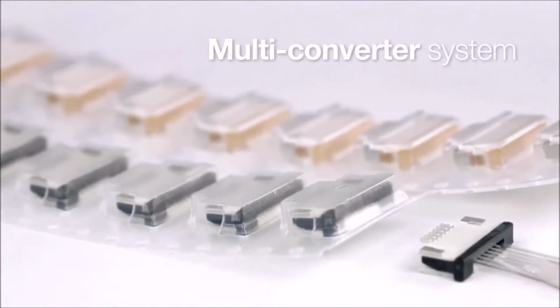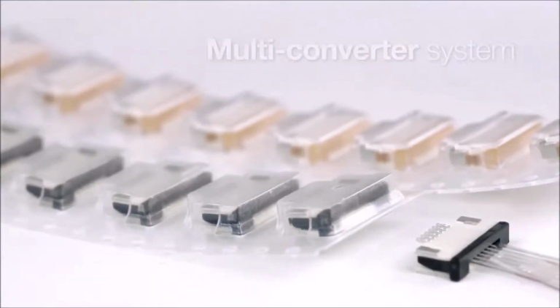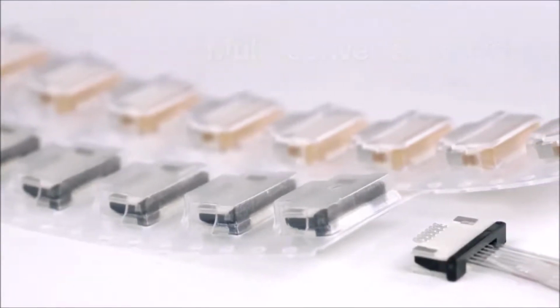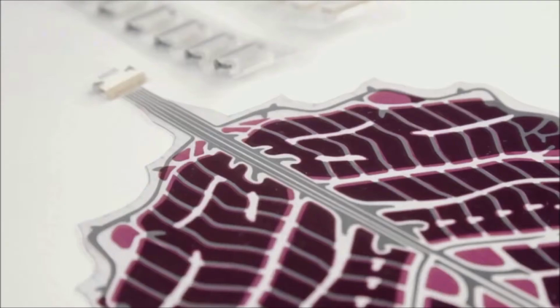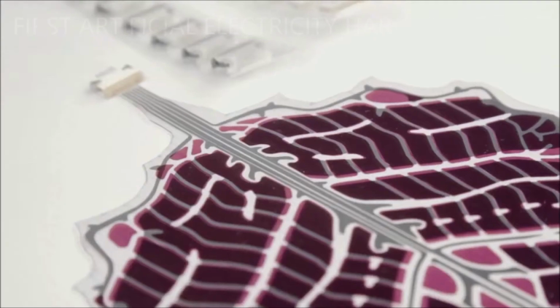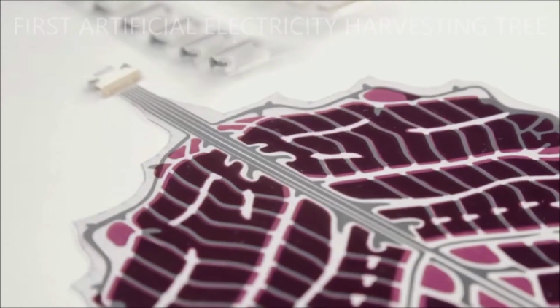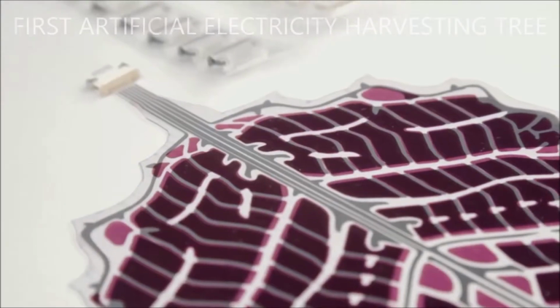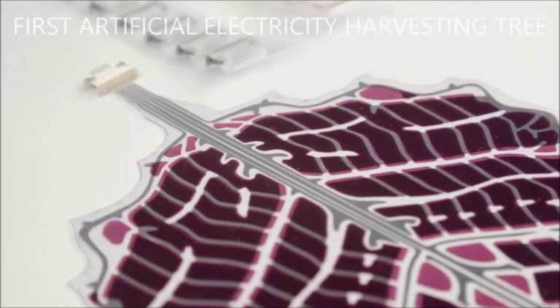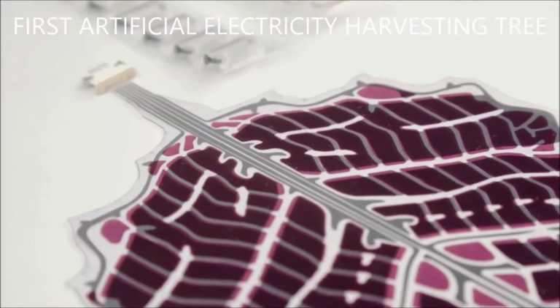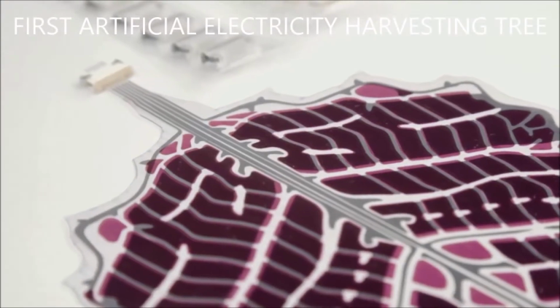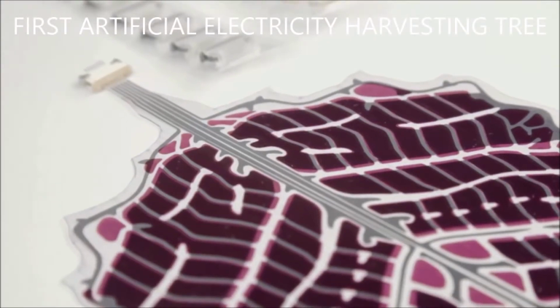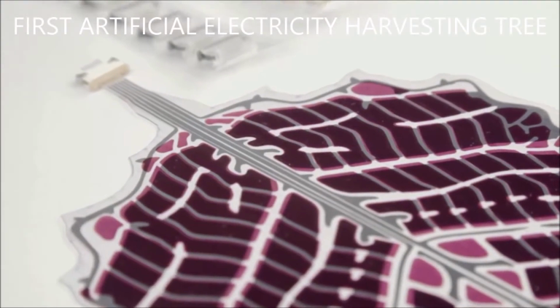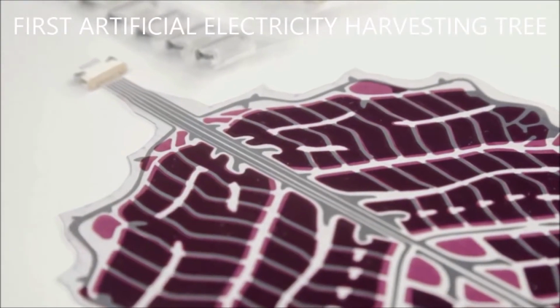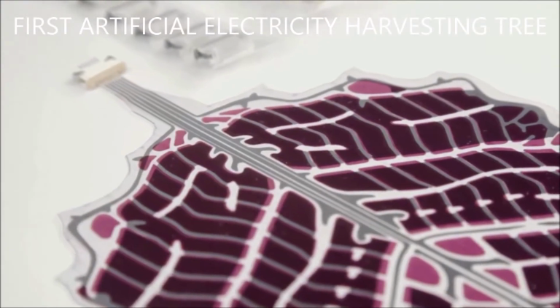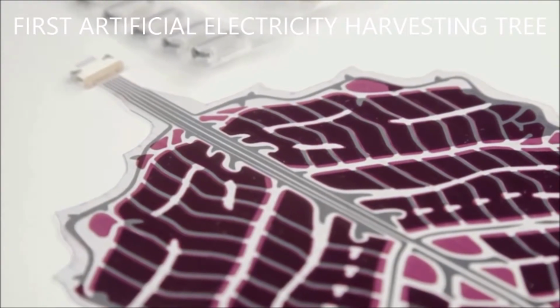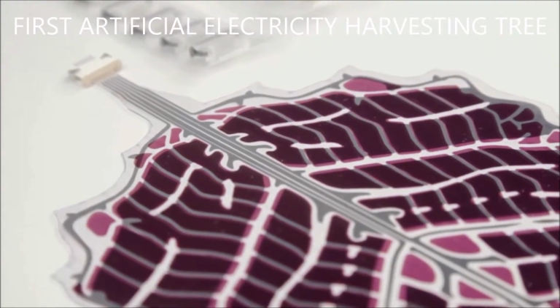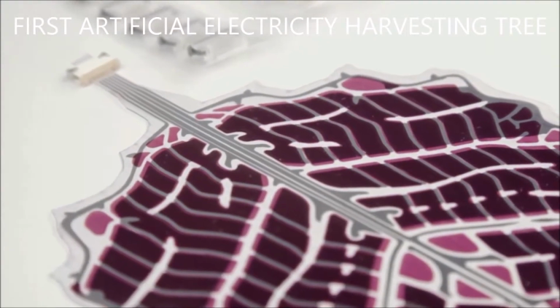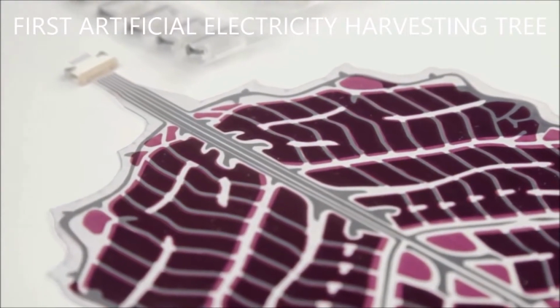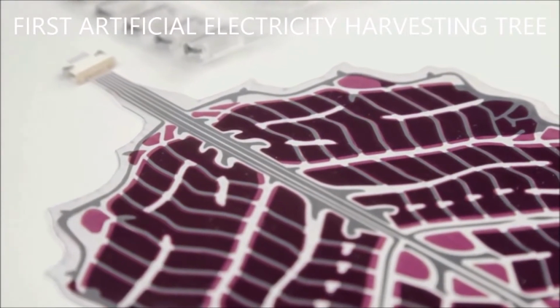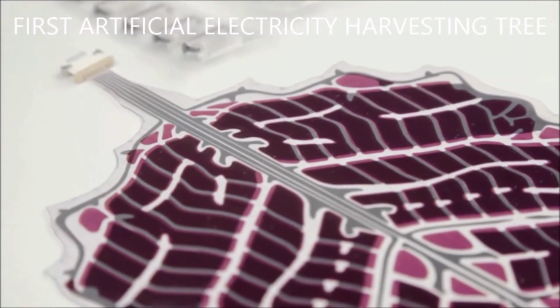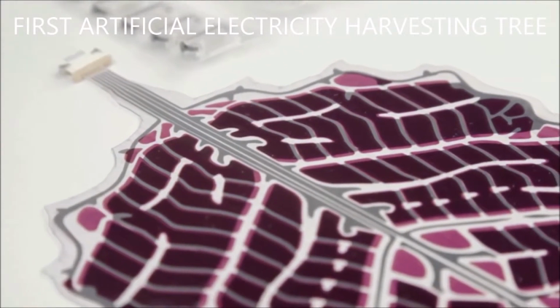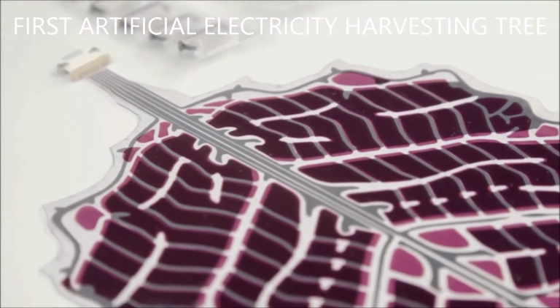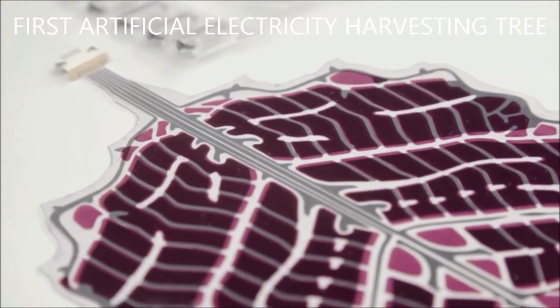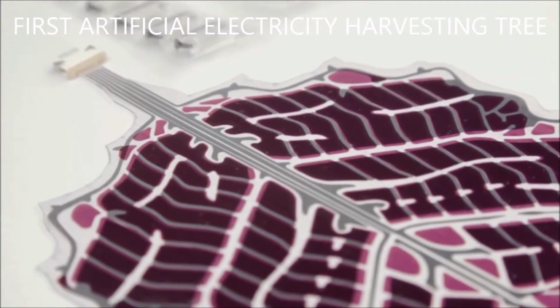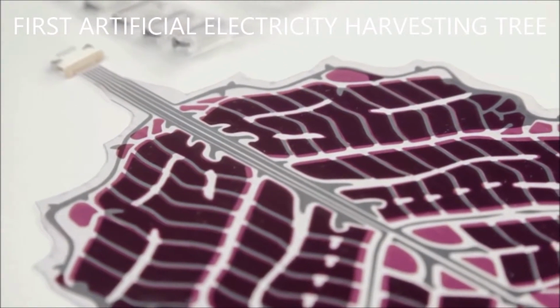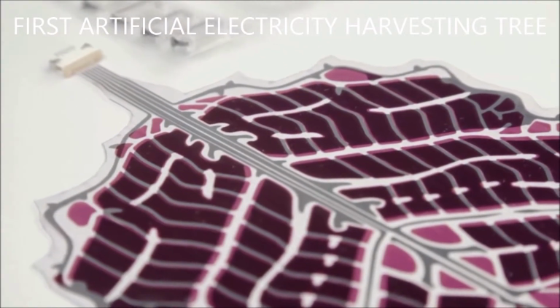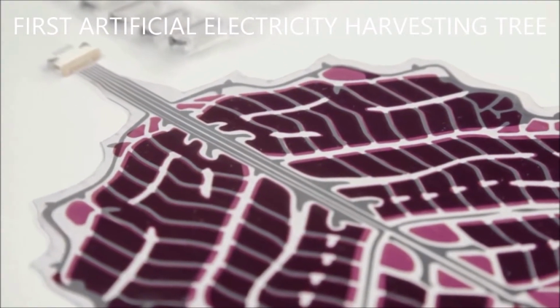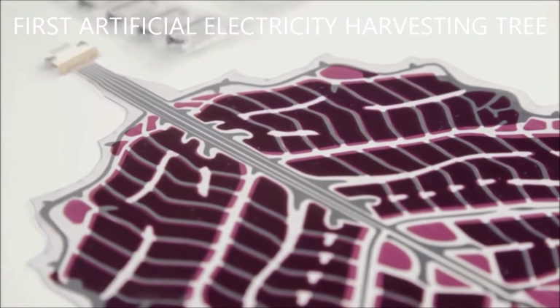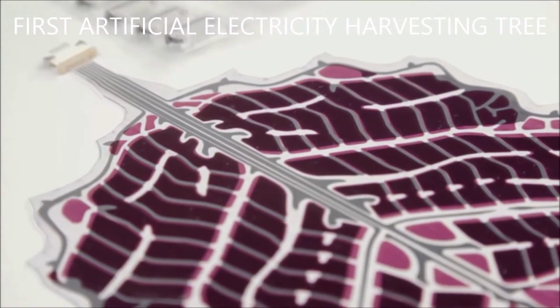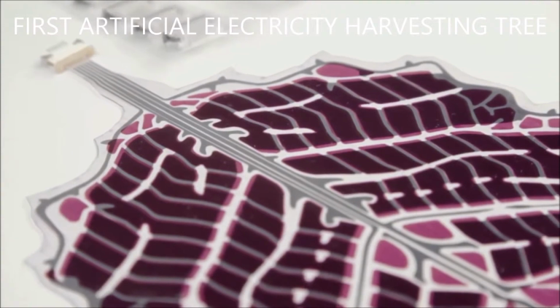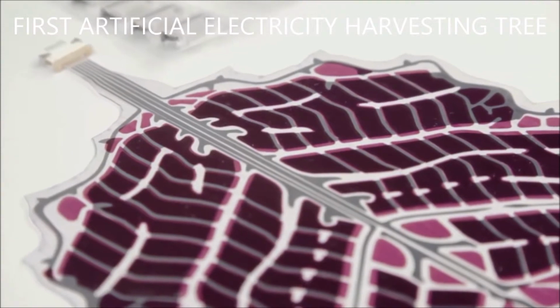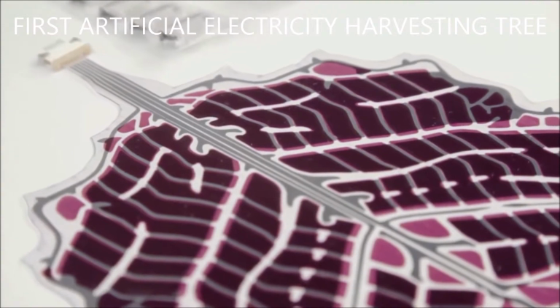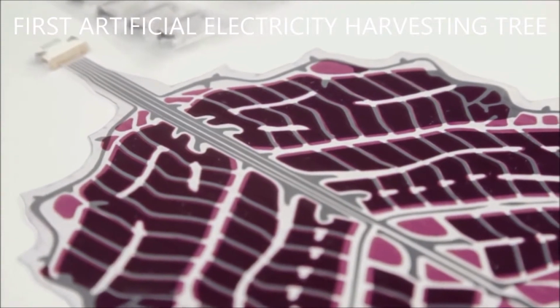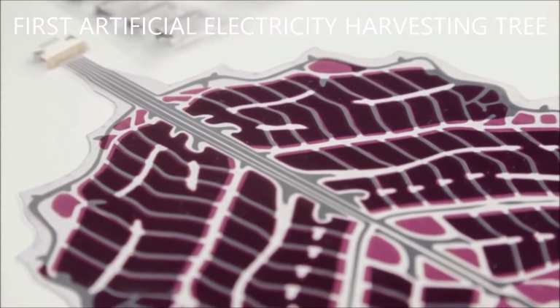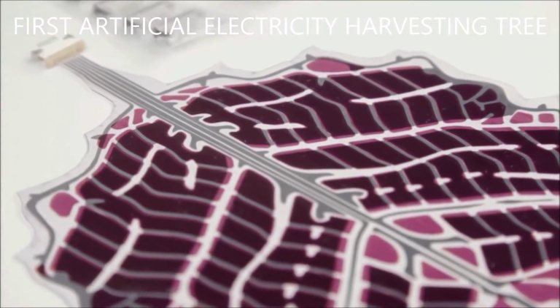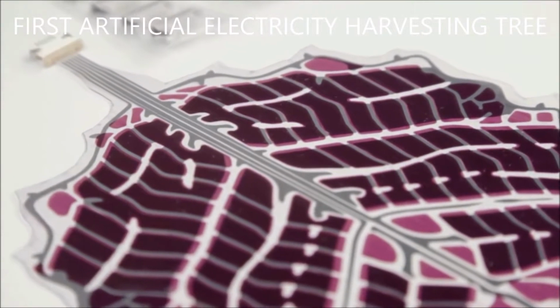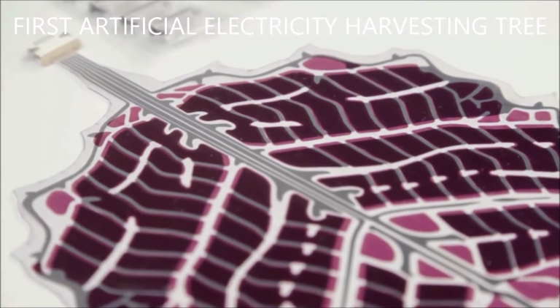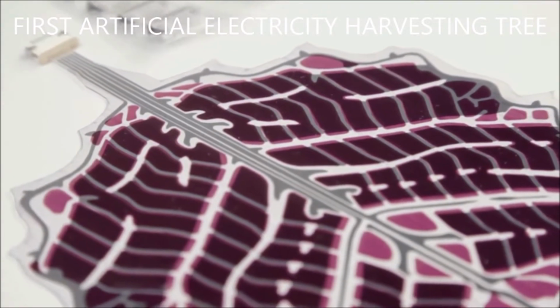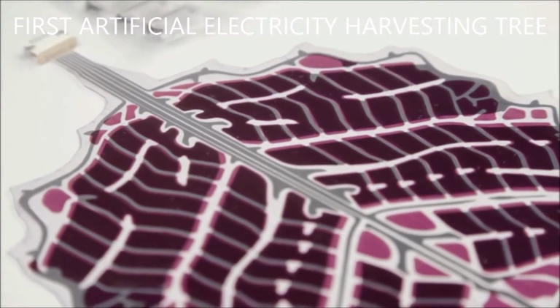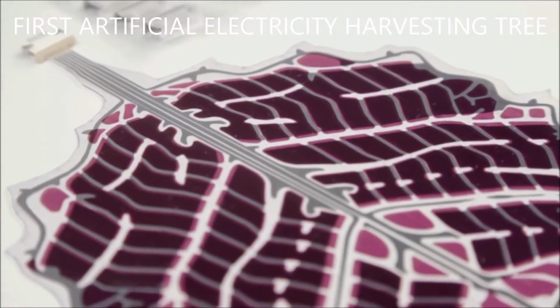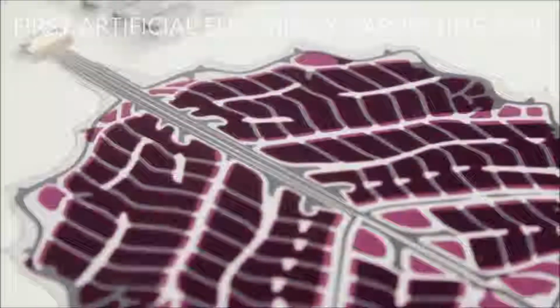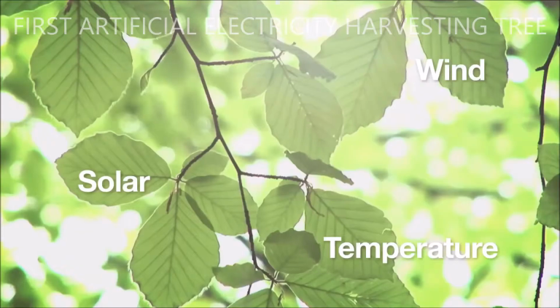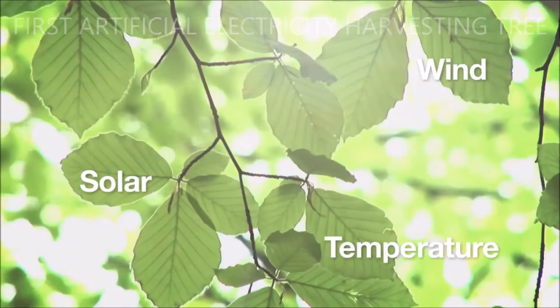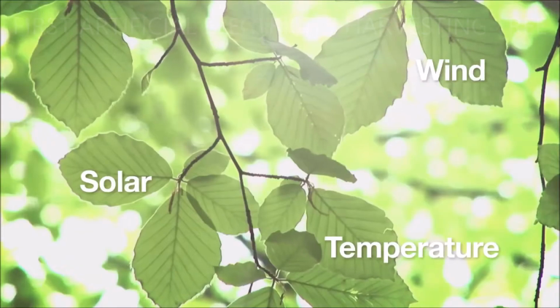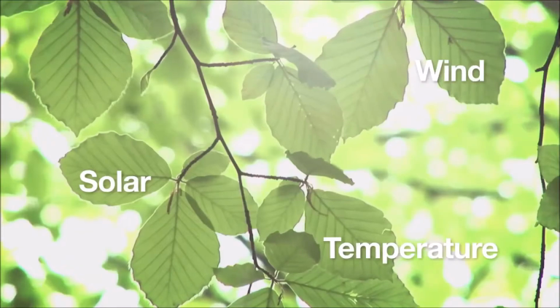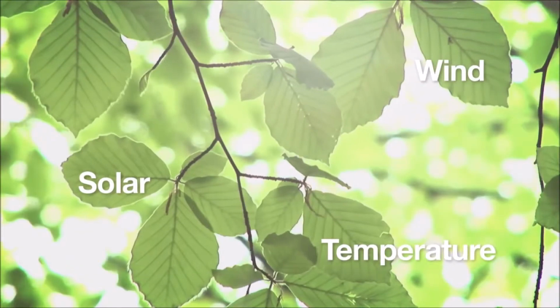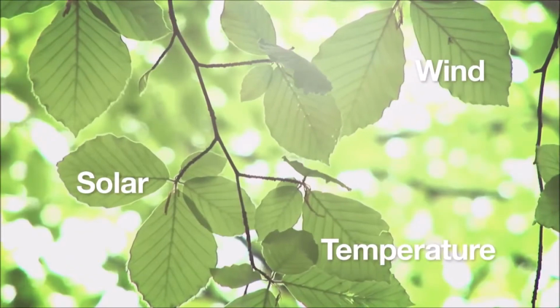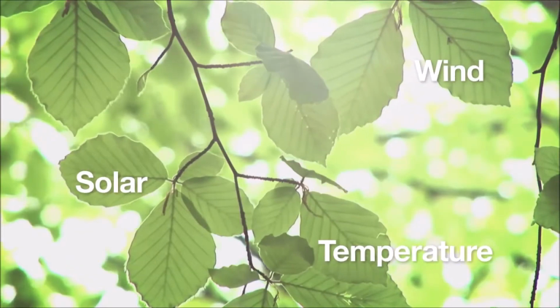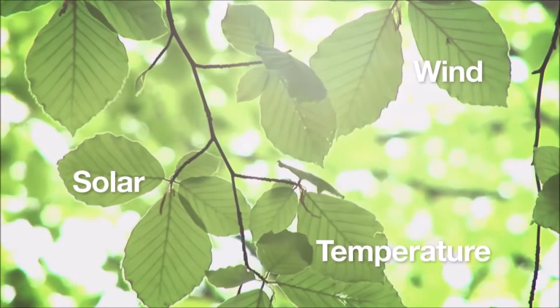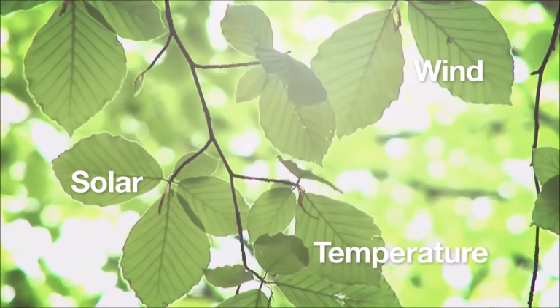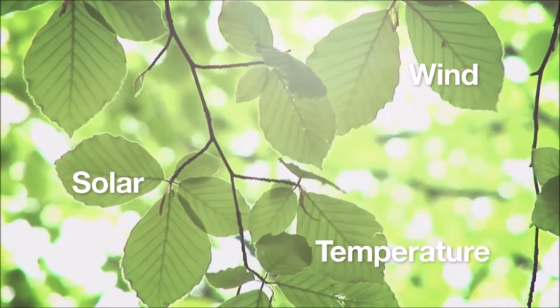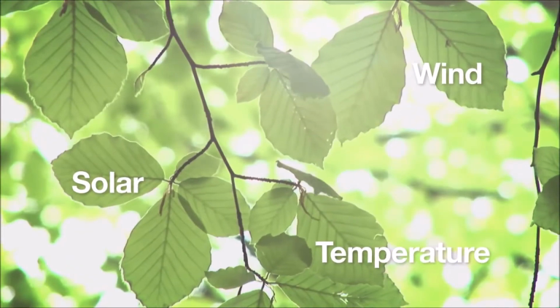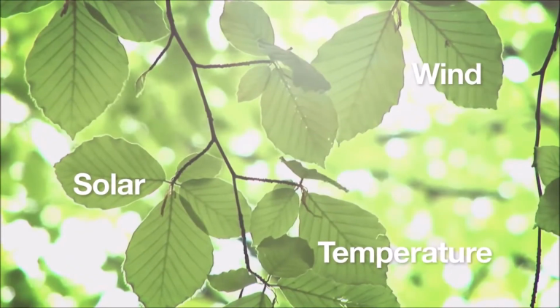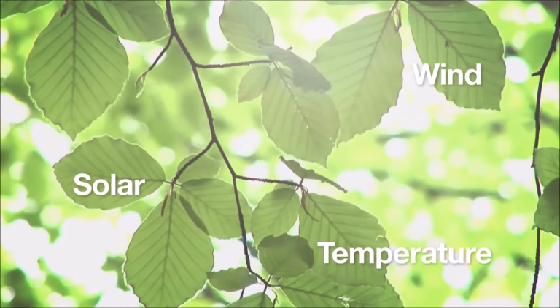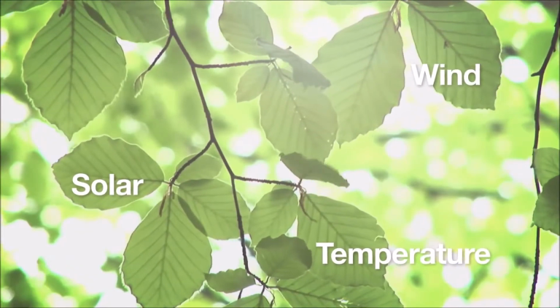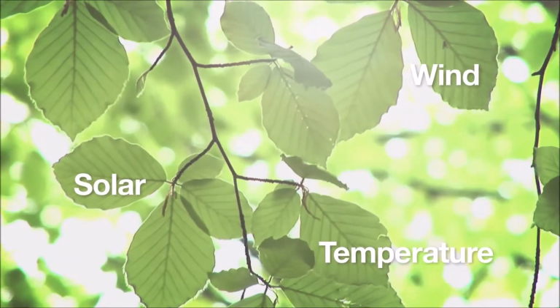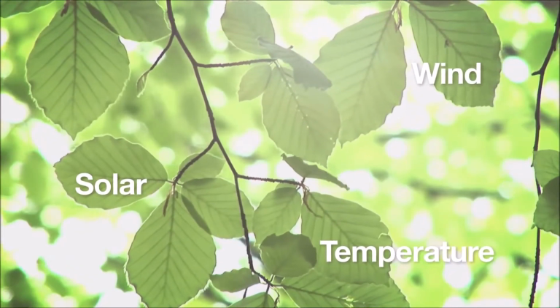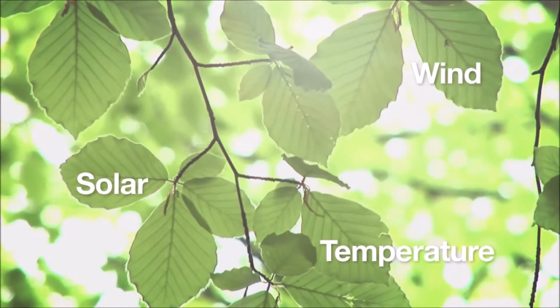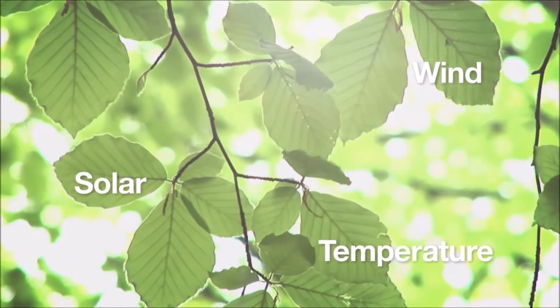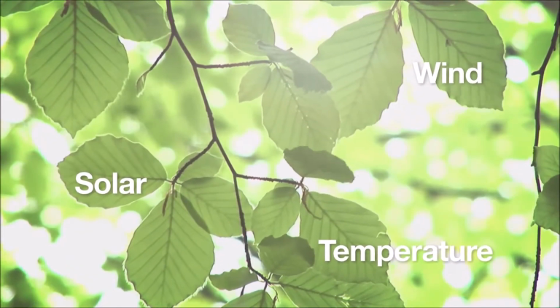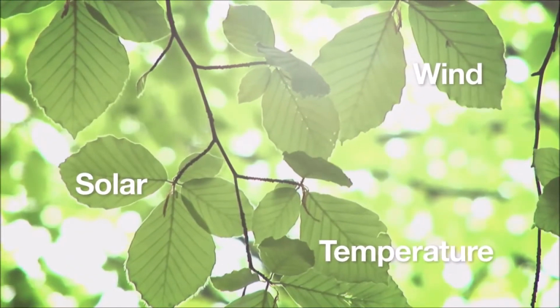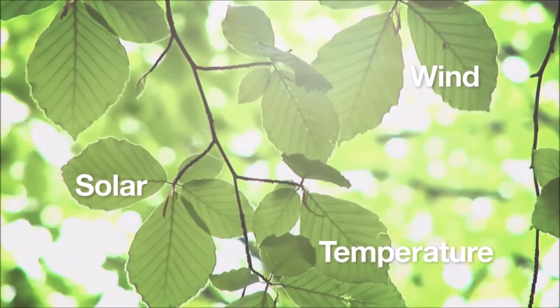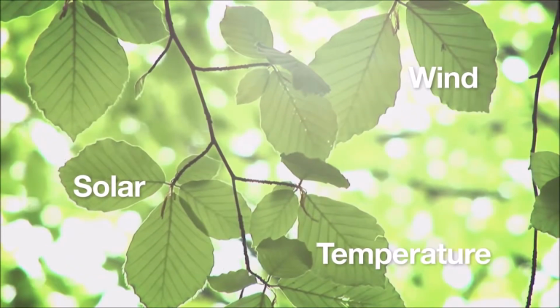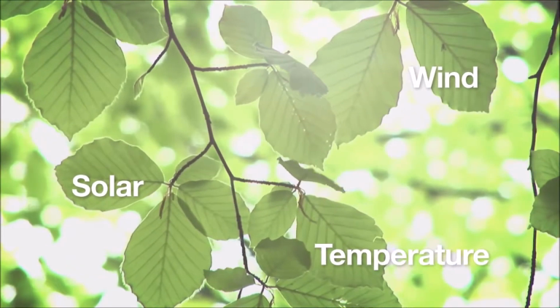A multi-converter system will make it possible to harvest energy from a variety of sources, like wind and fluctuations in temperature.